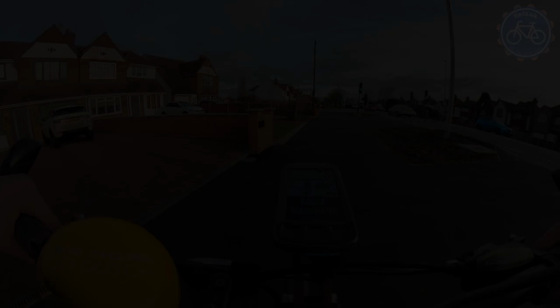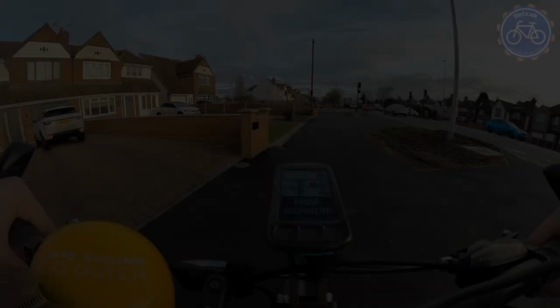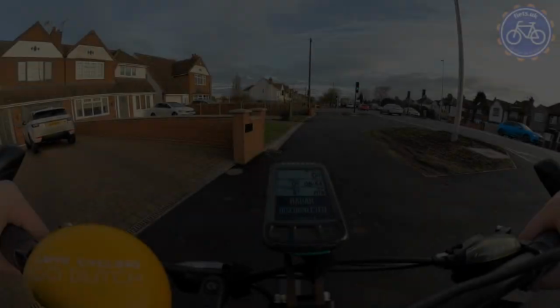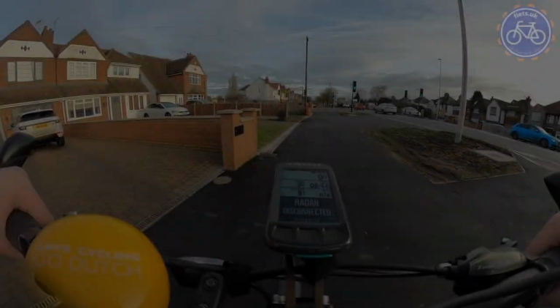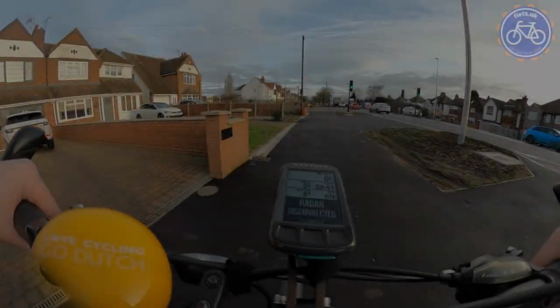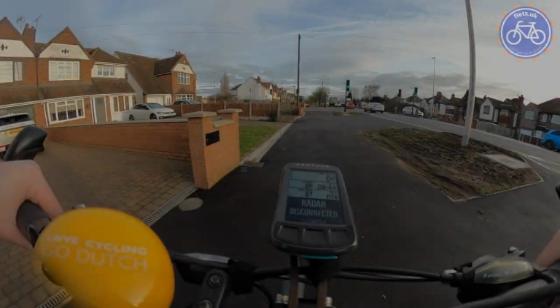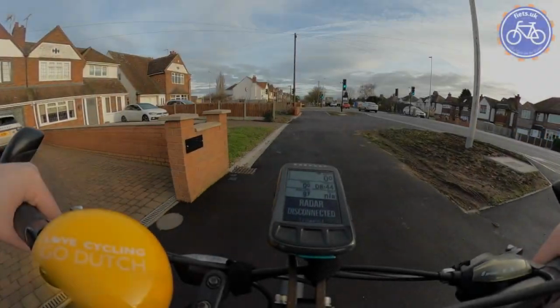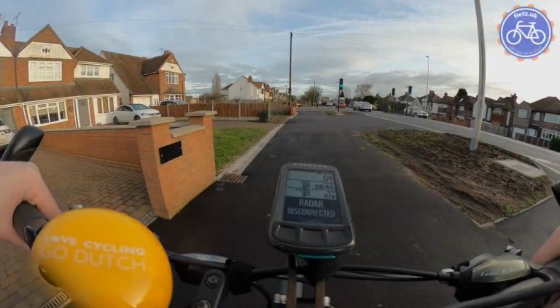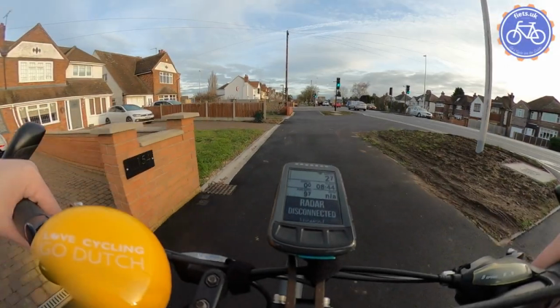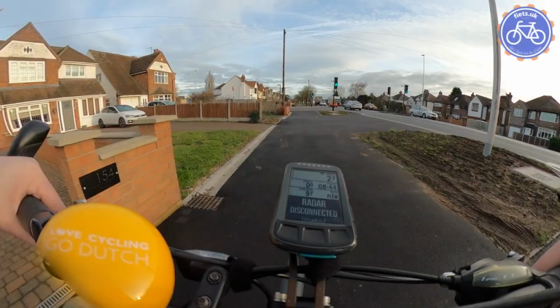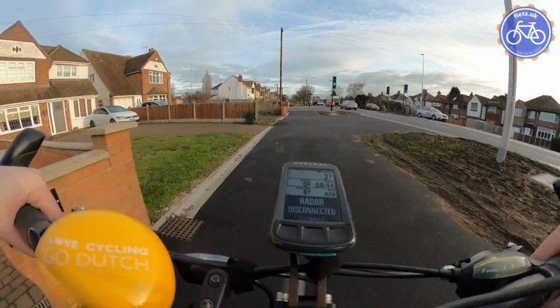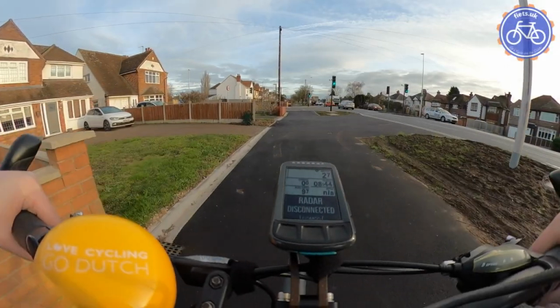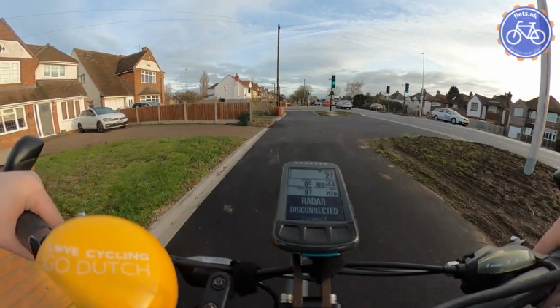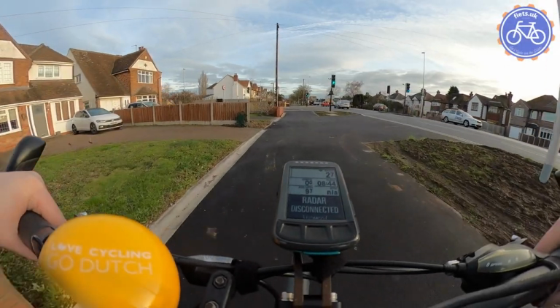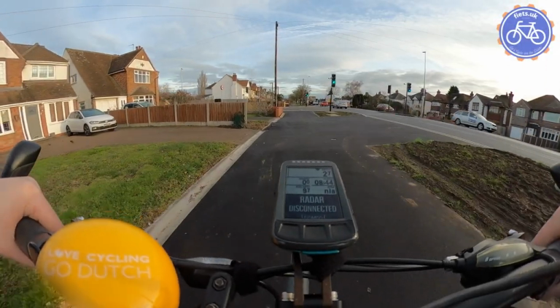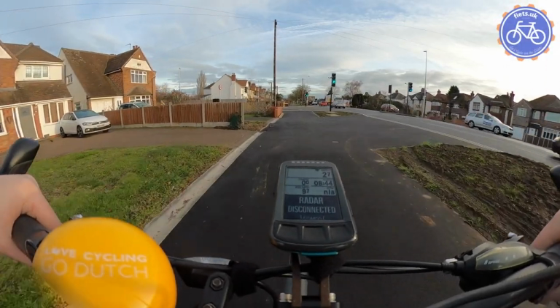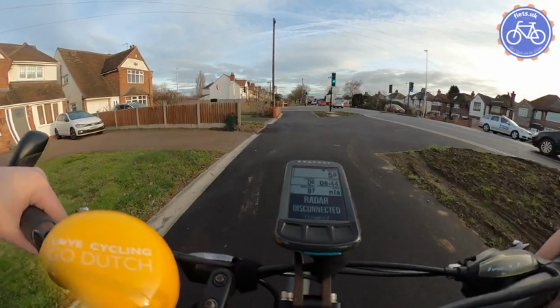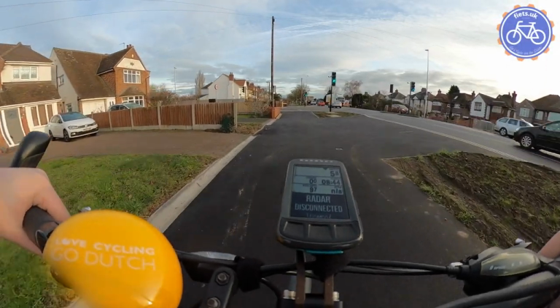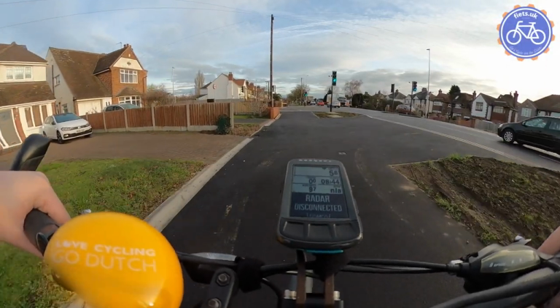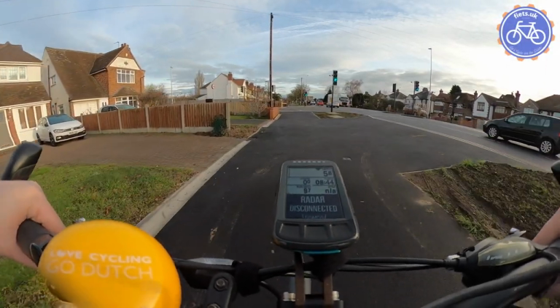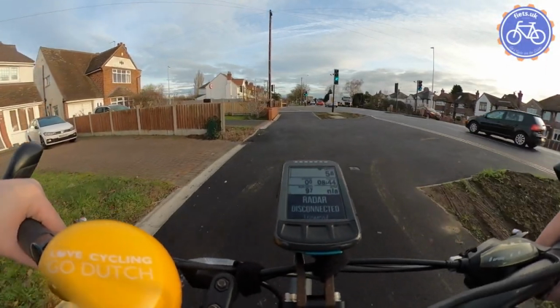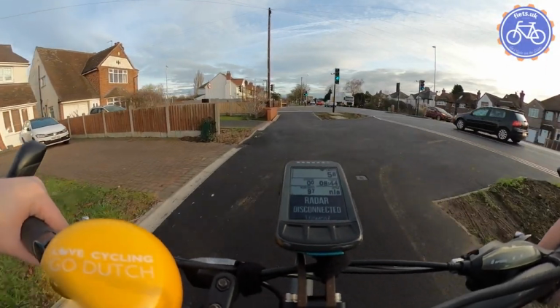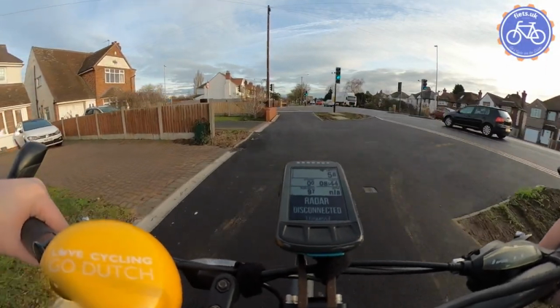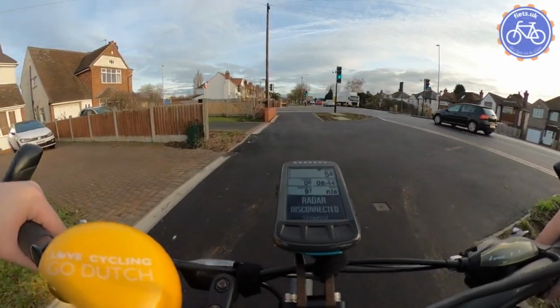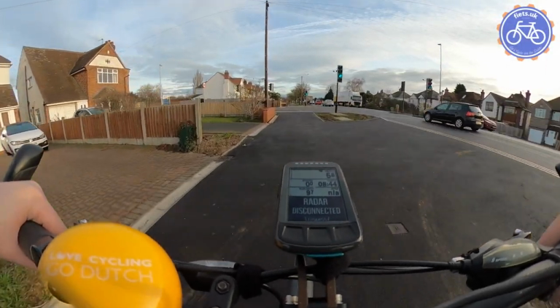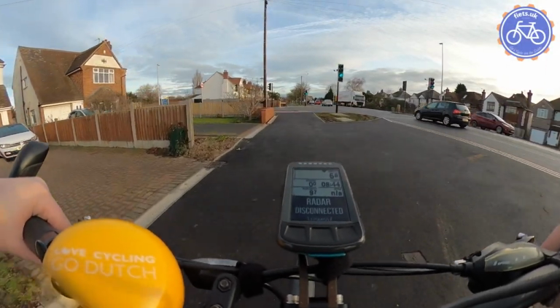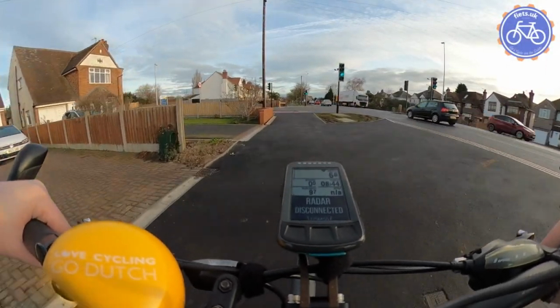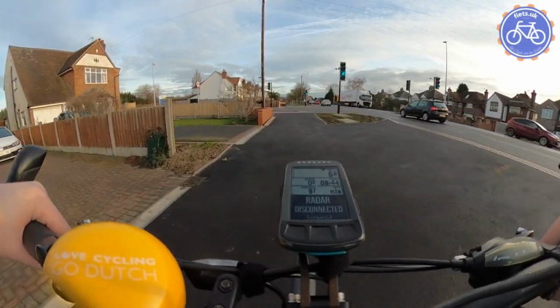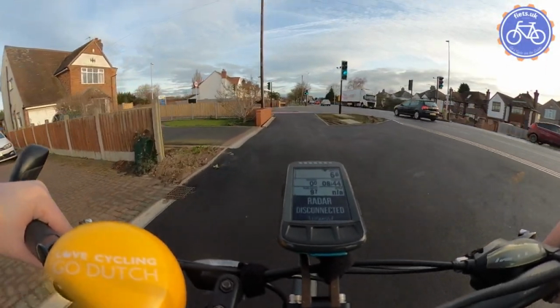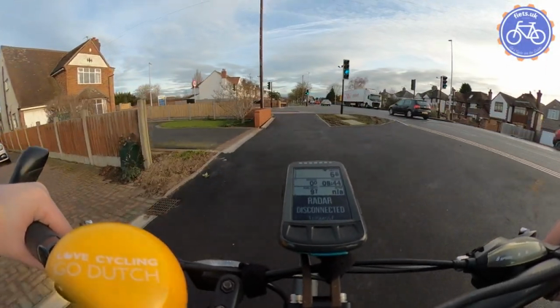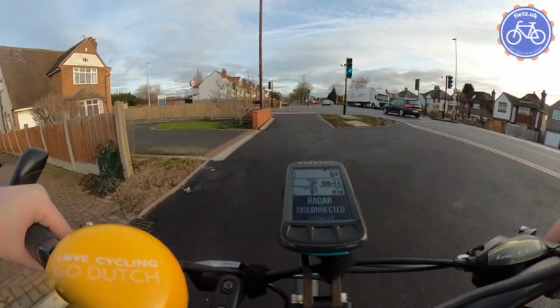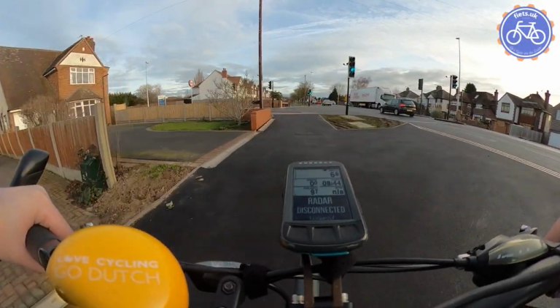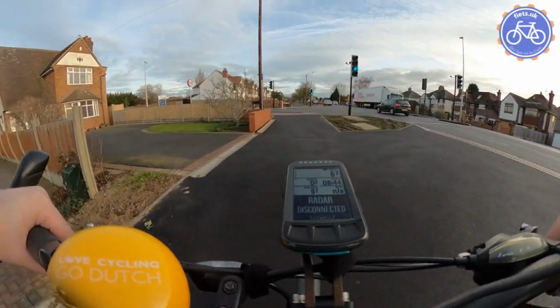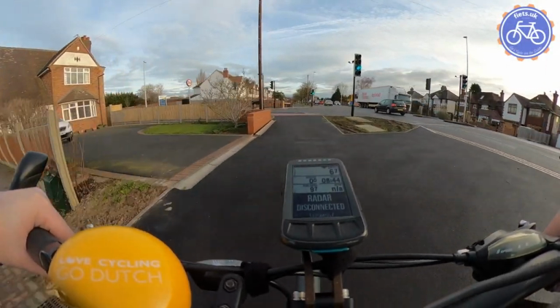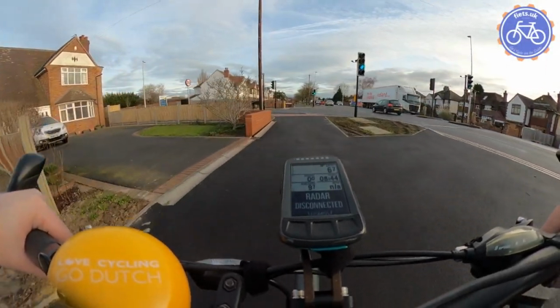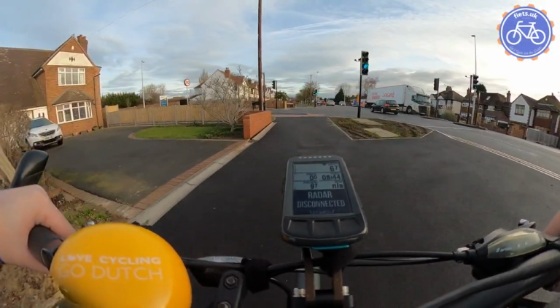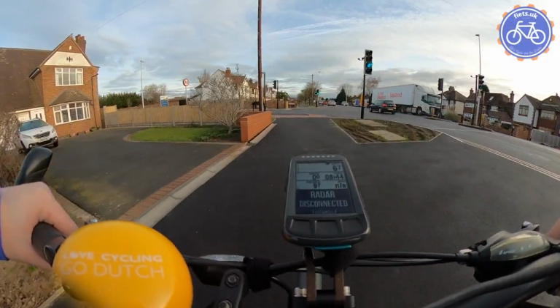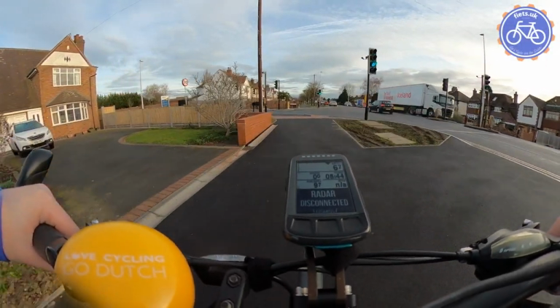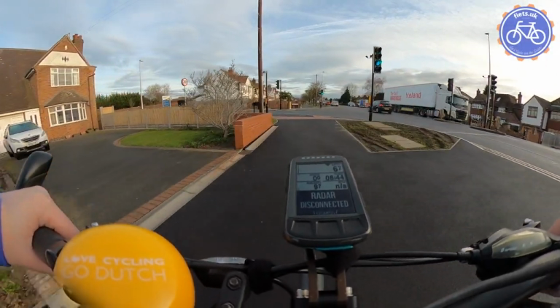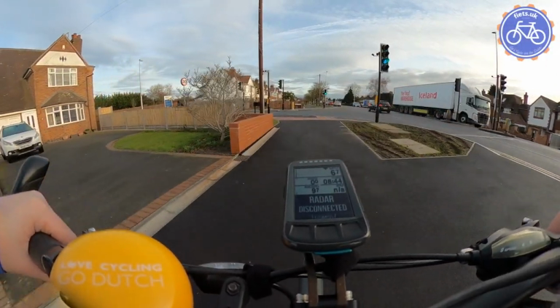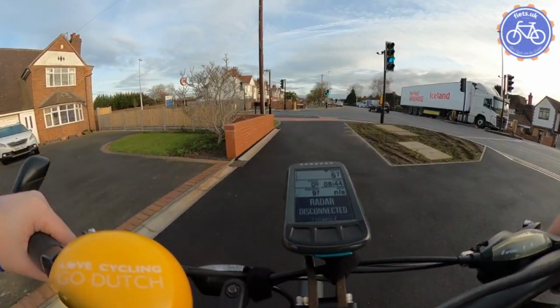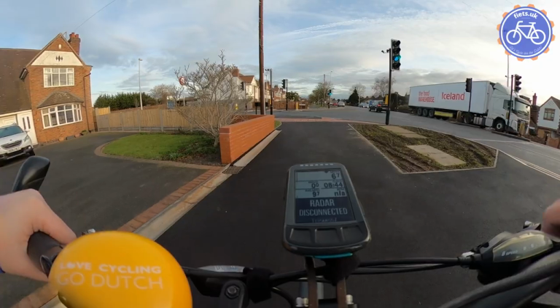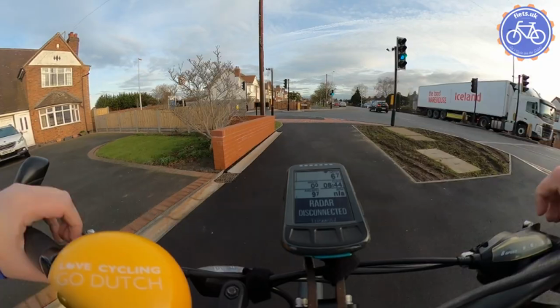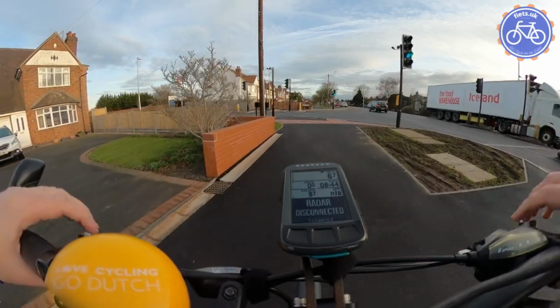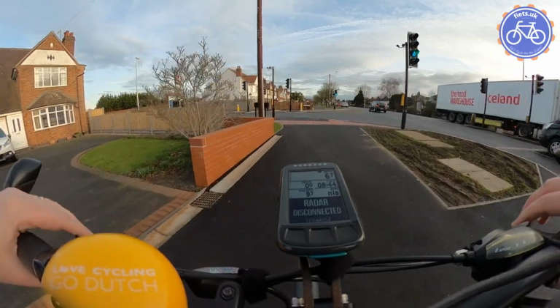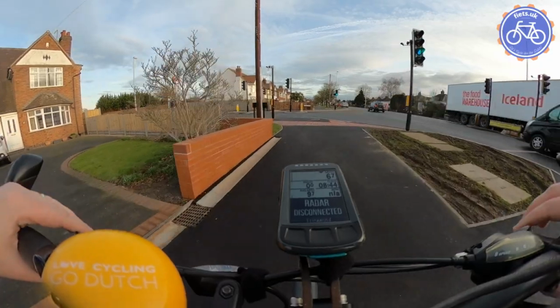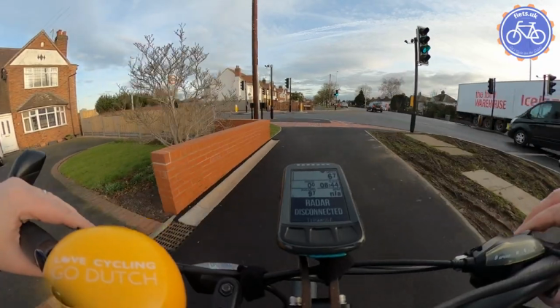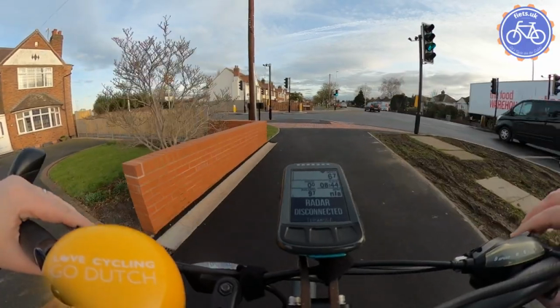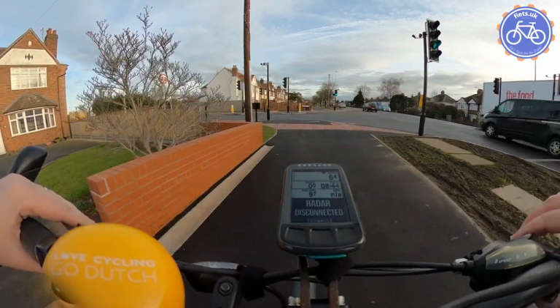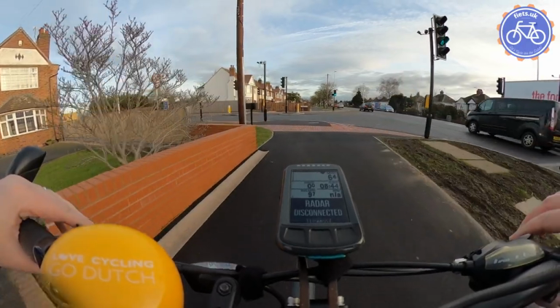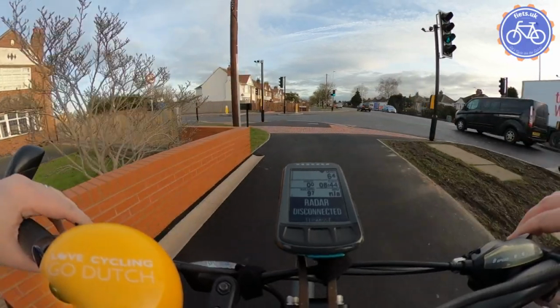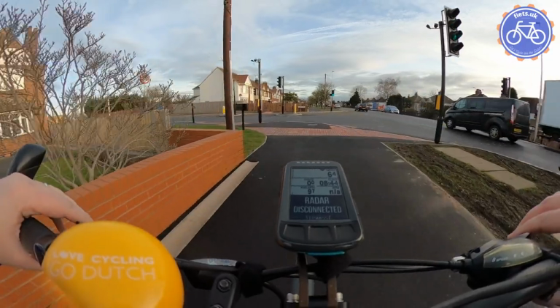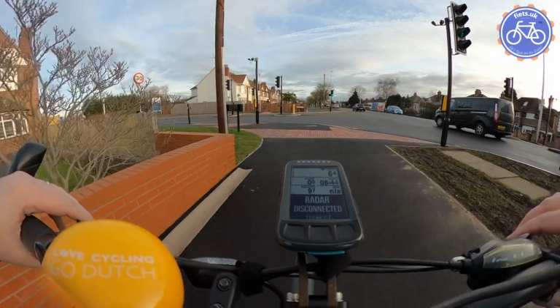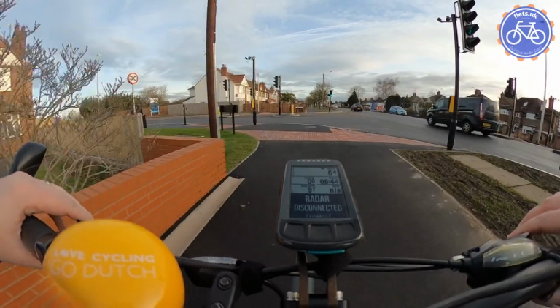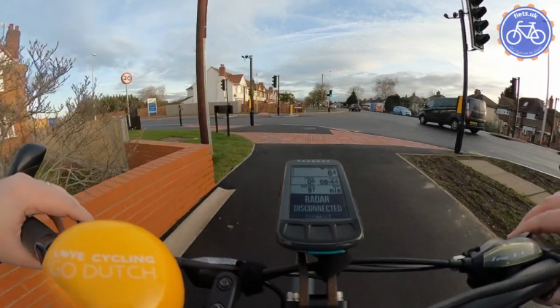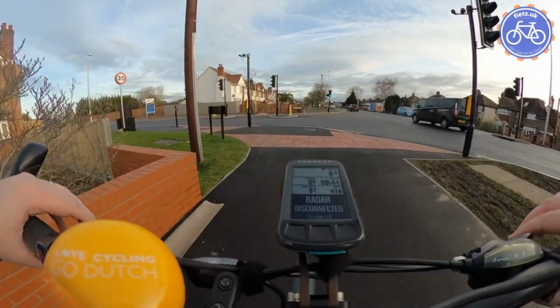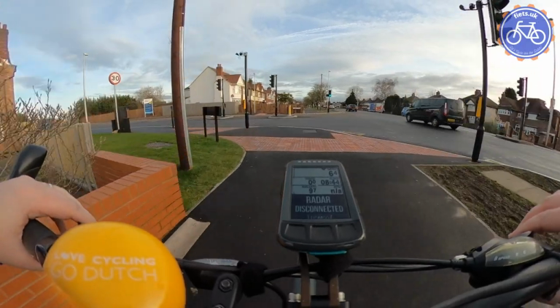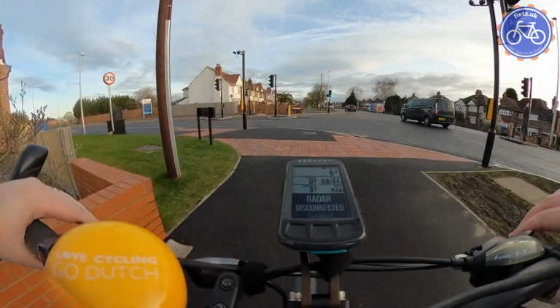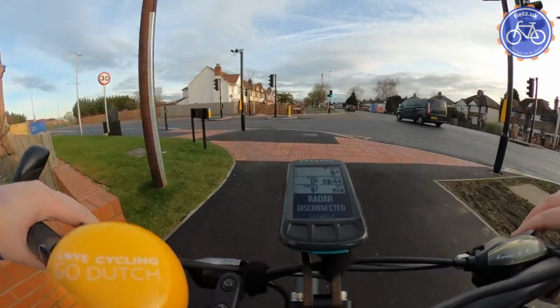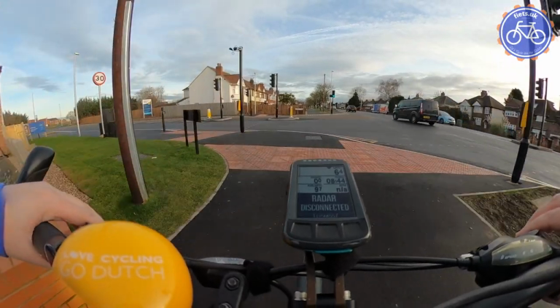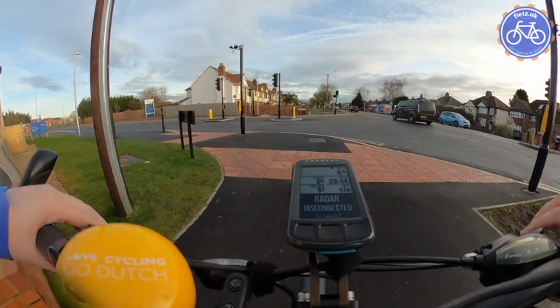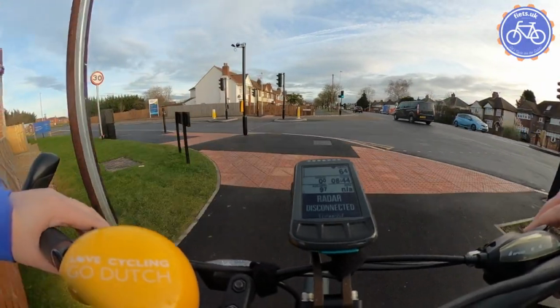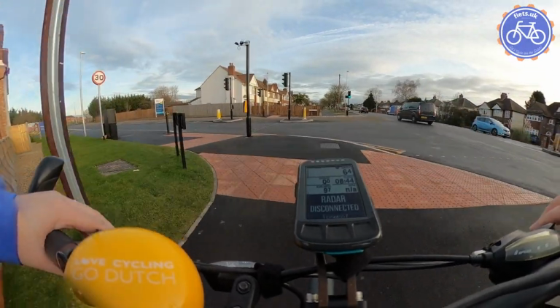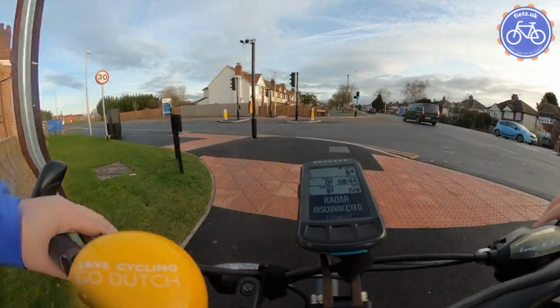Hello, Bicycle Ben here and I'm taking a ride down the A47 Longshoot in Nuneaton, approaching the new junction that's been installed with Leghorn Road.